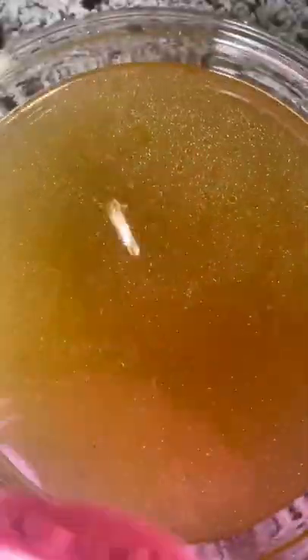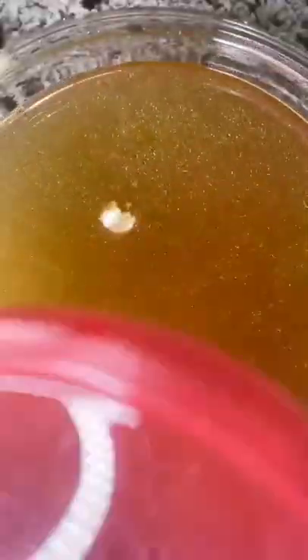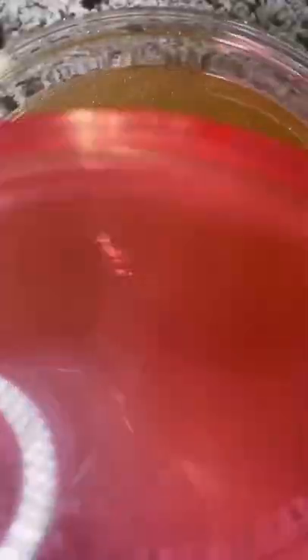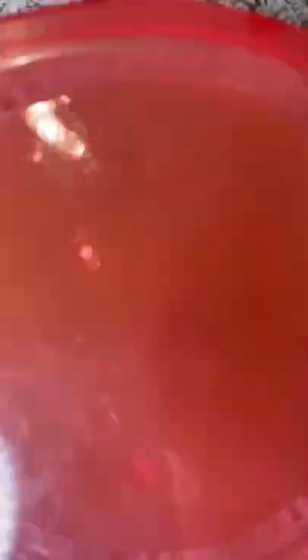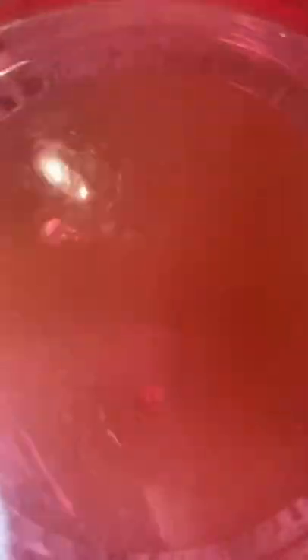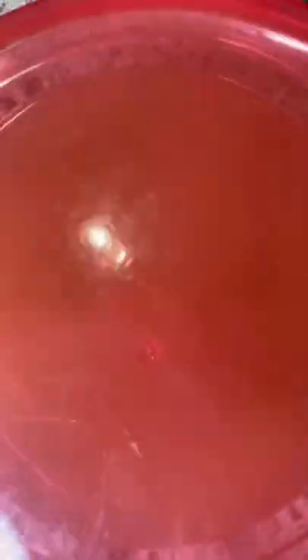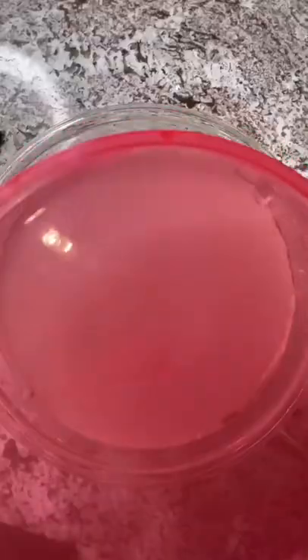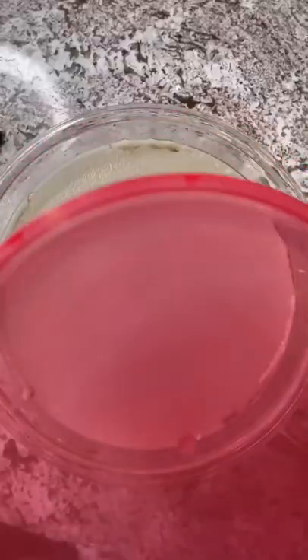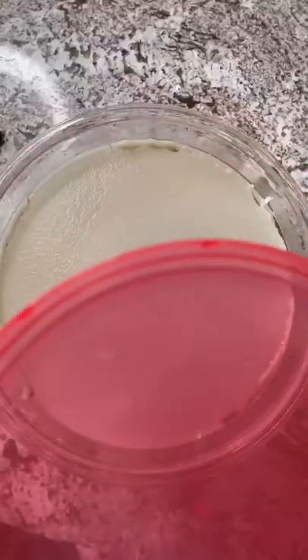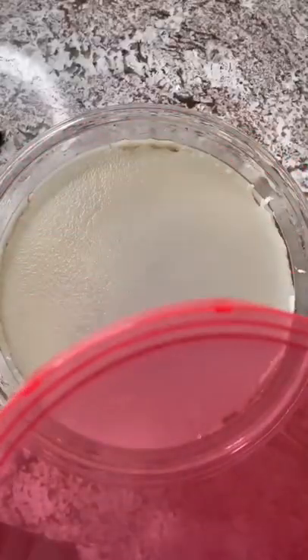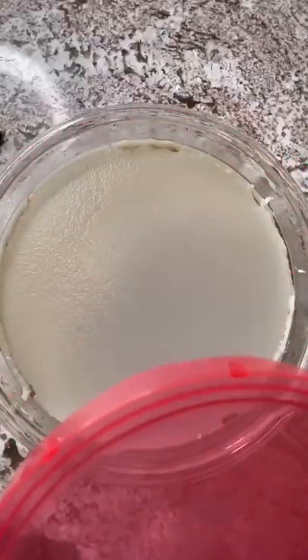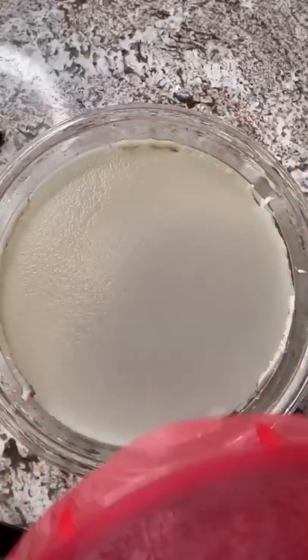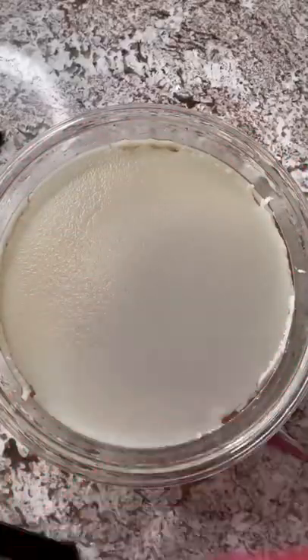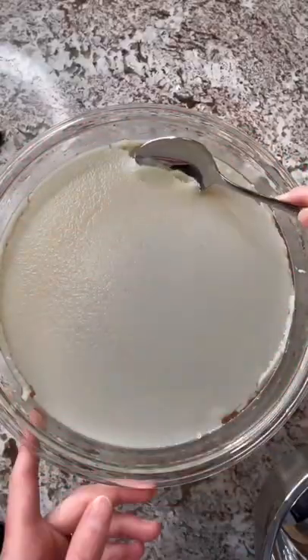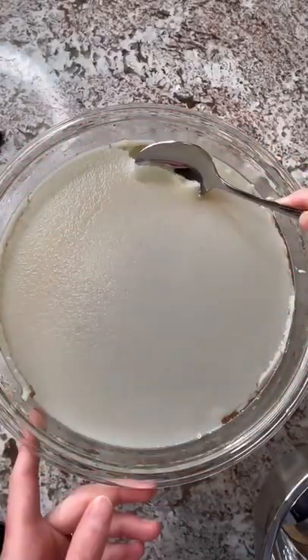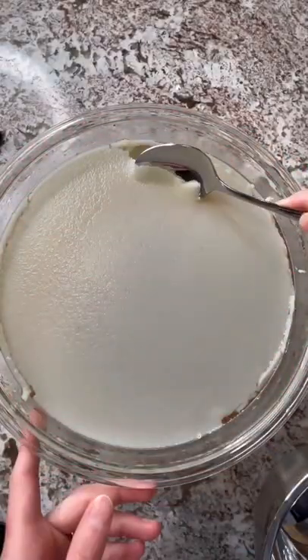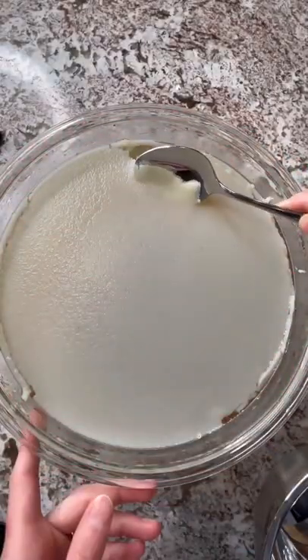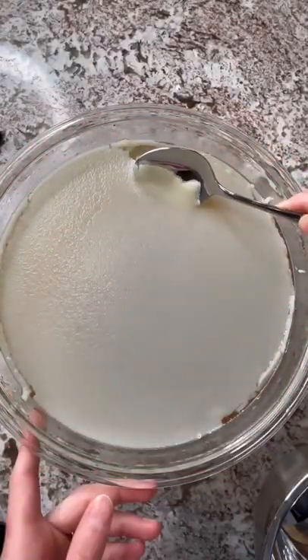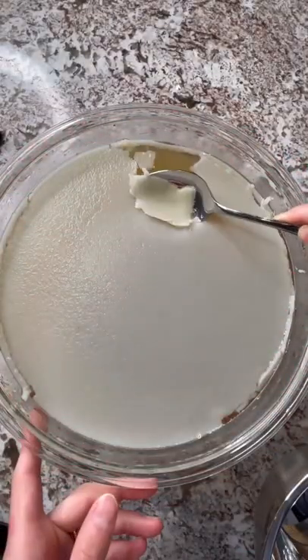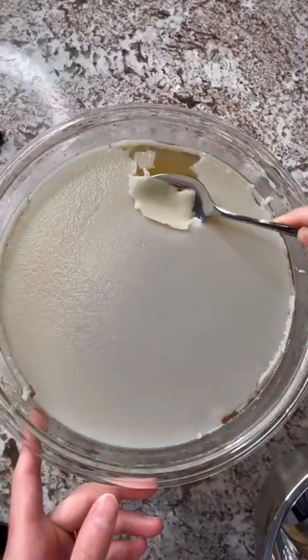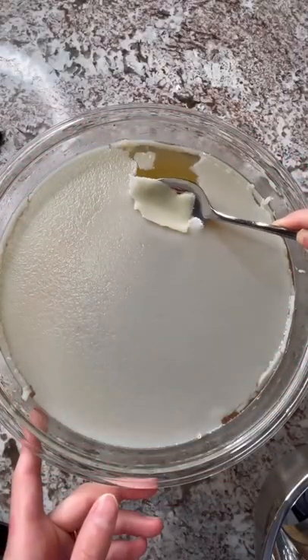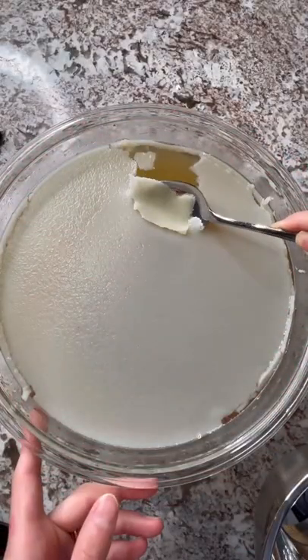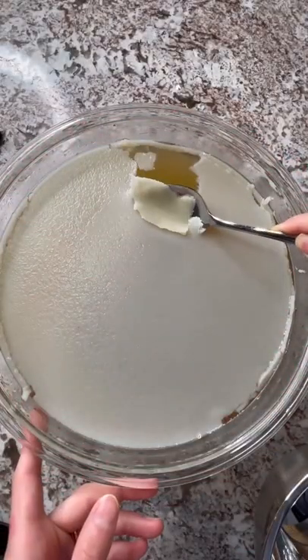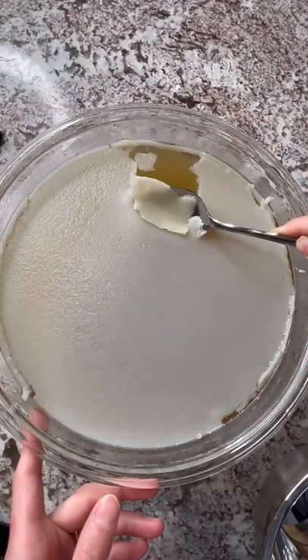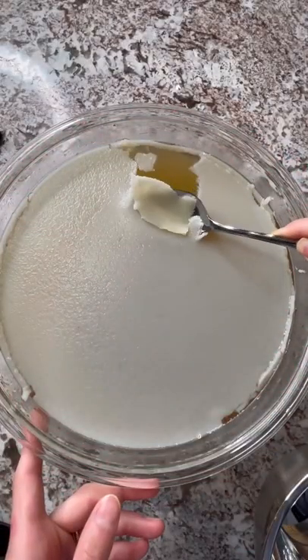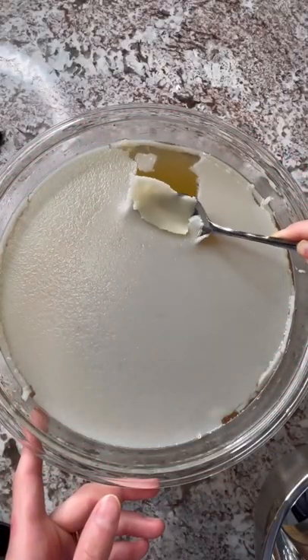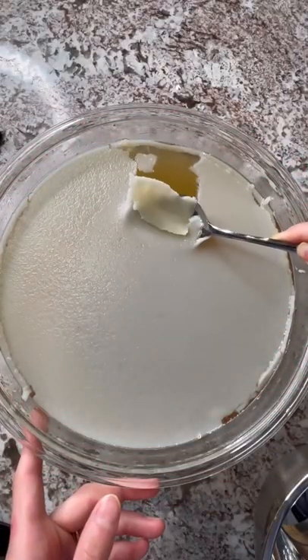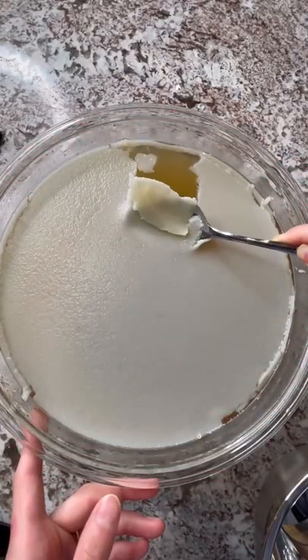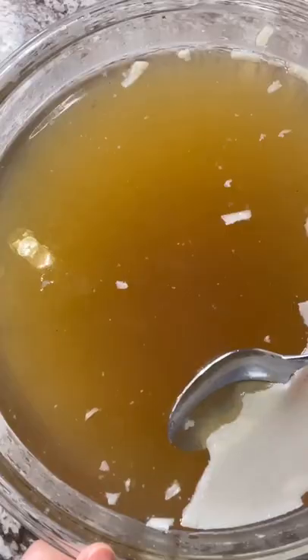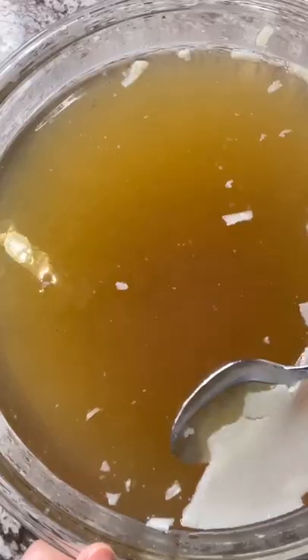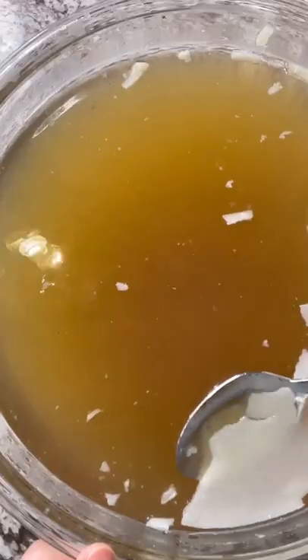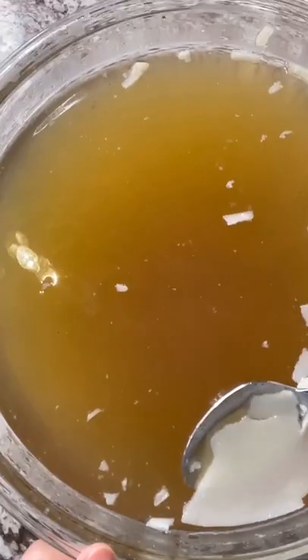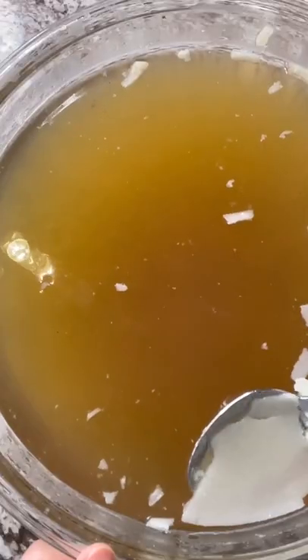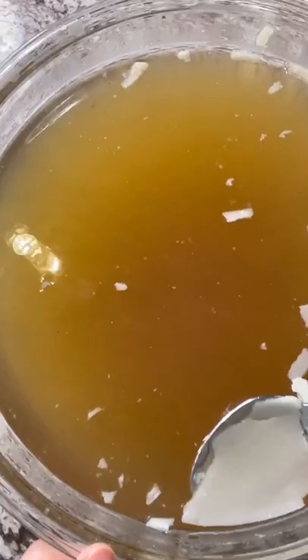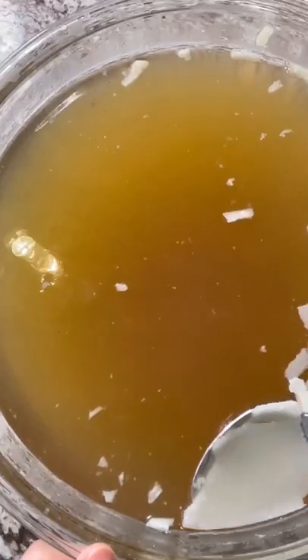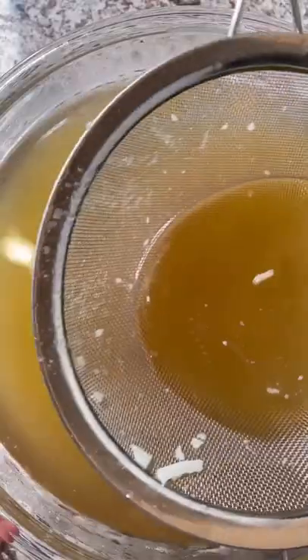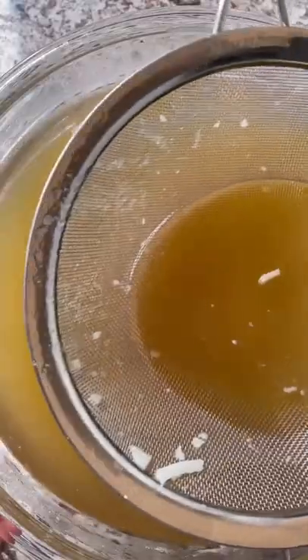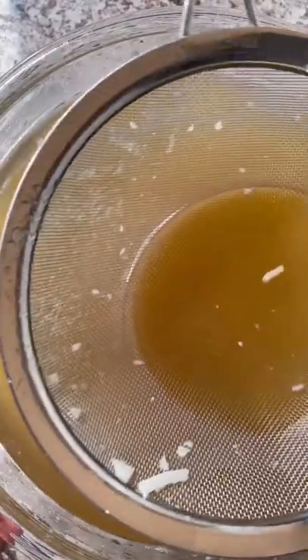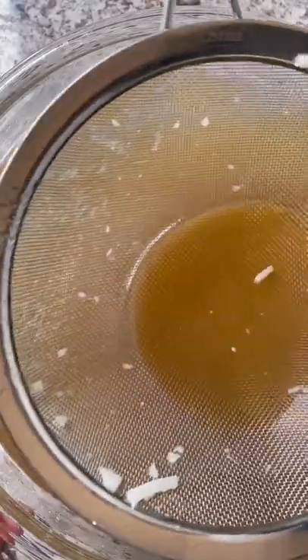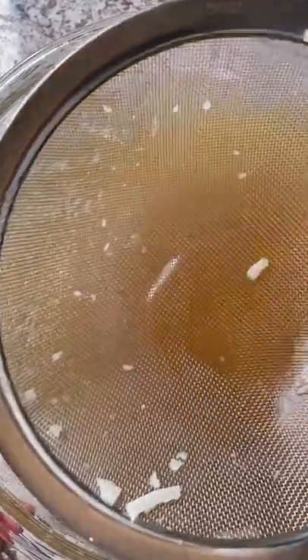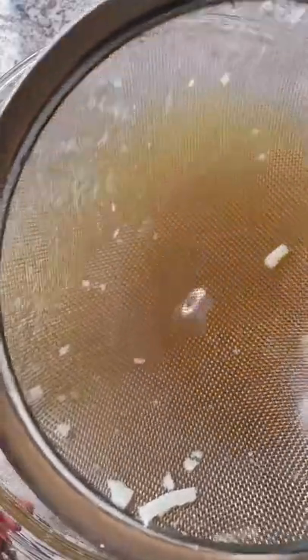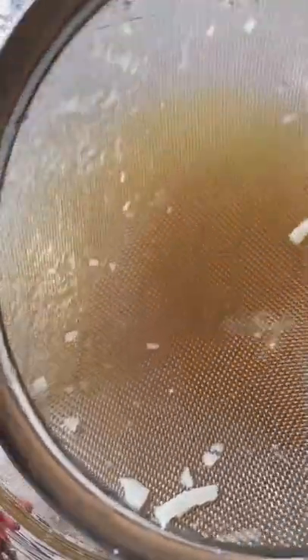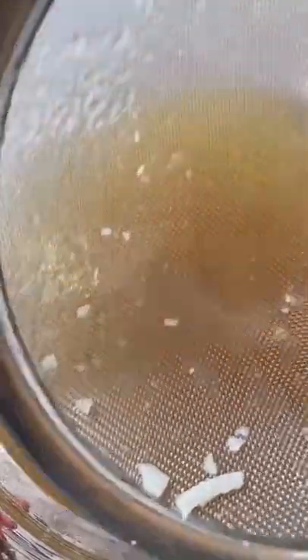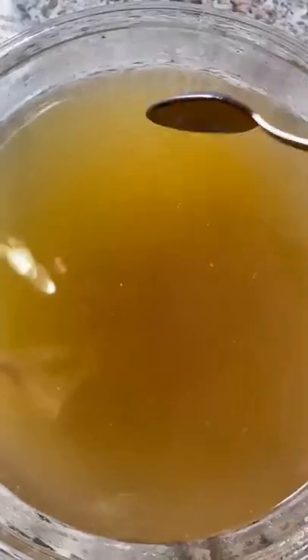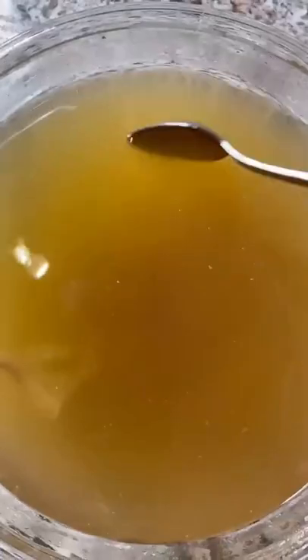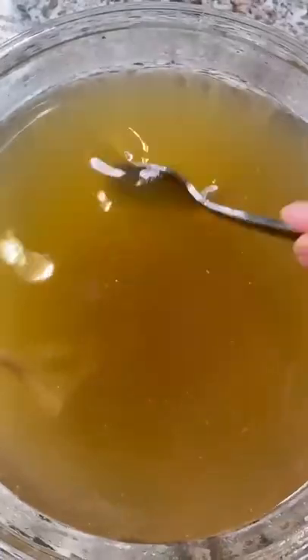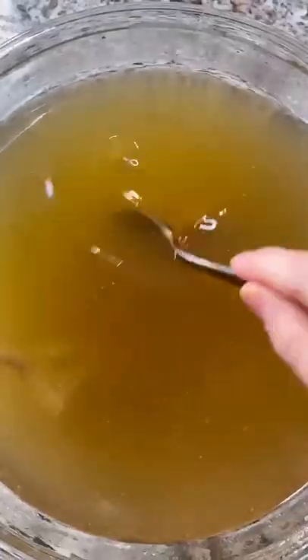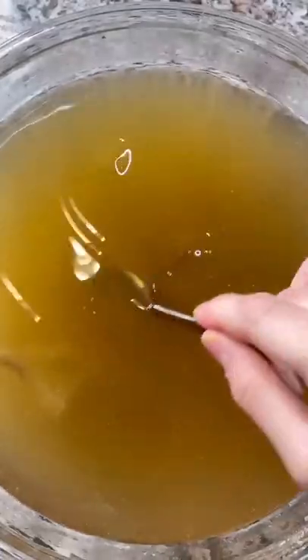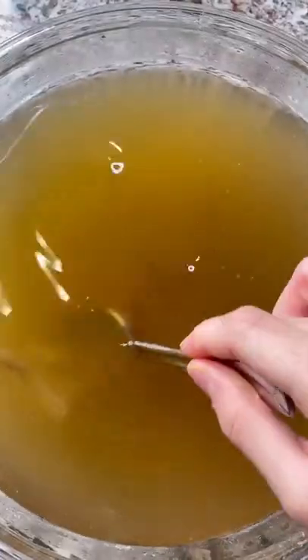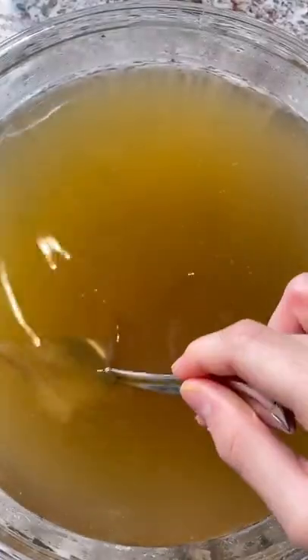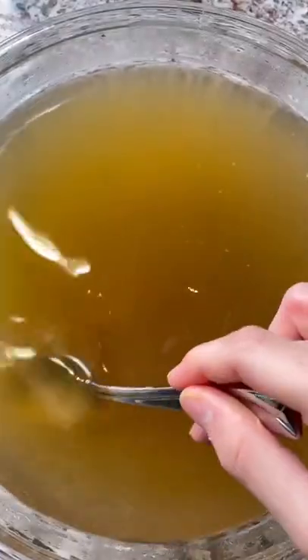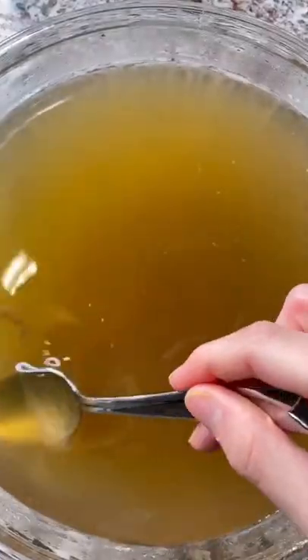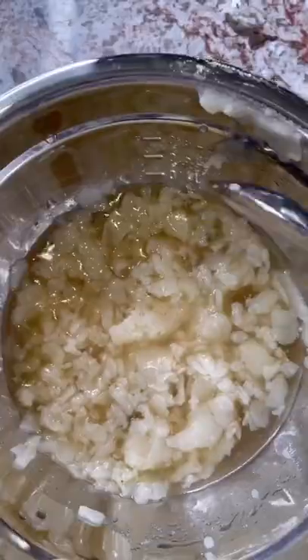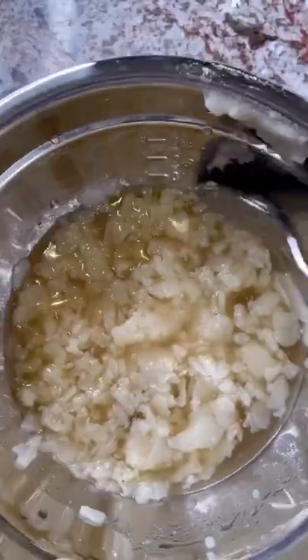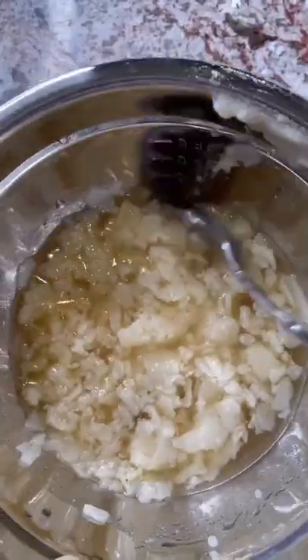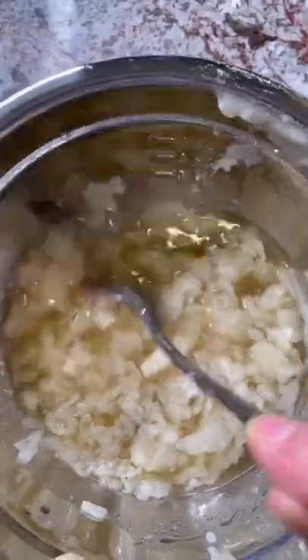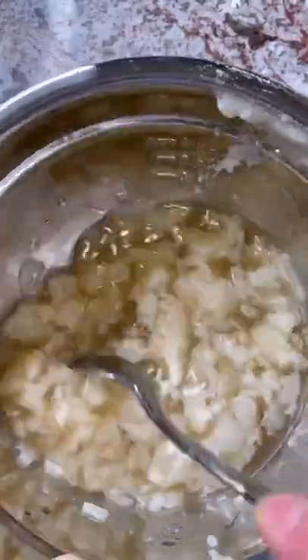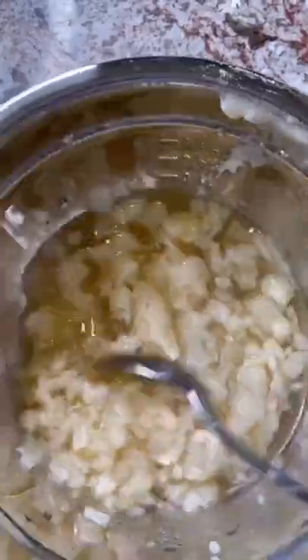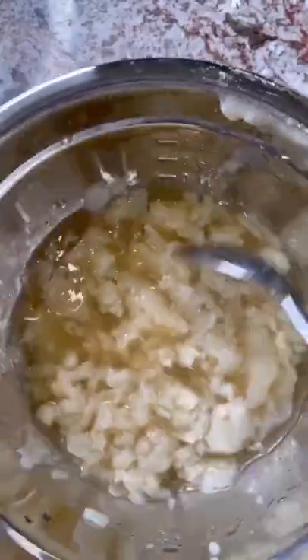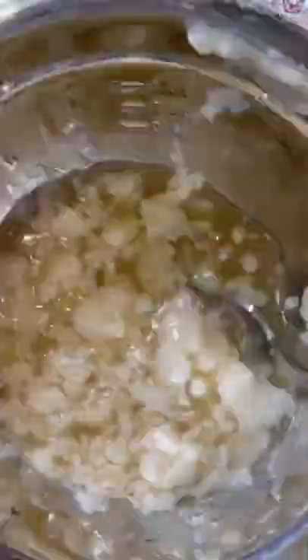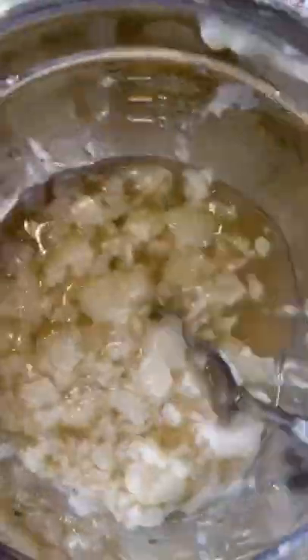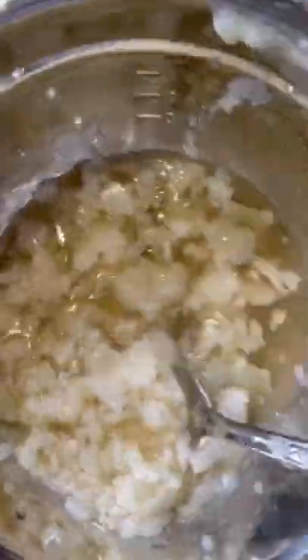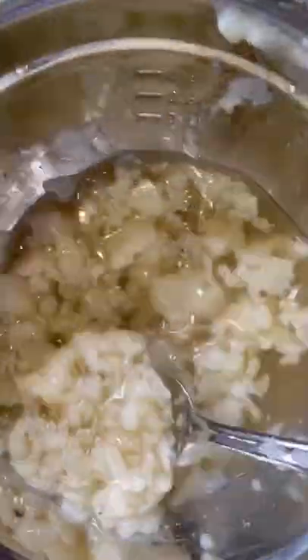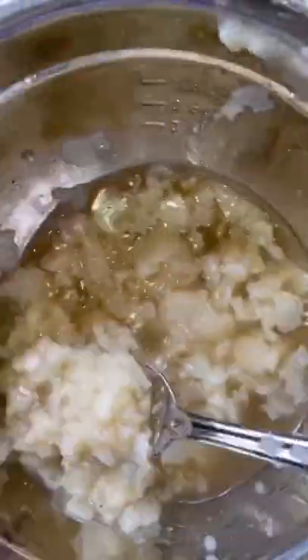Refrigerate for an hour or overnight until the fat rises to the top, then skim it off. You can reserve all the fat and use it in your cooking, or you can choose to discard it.